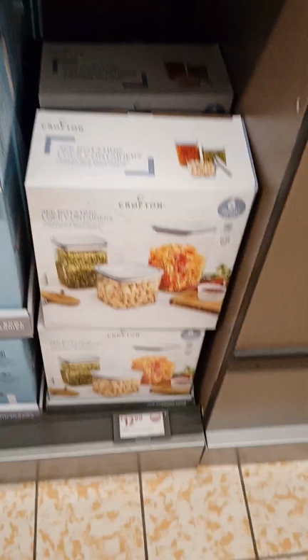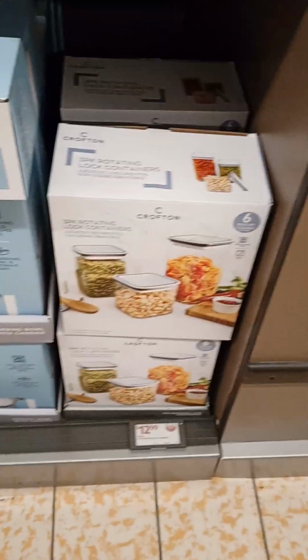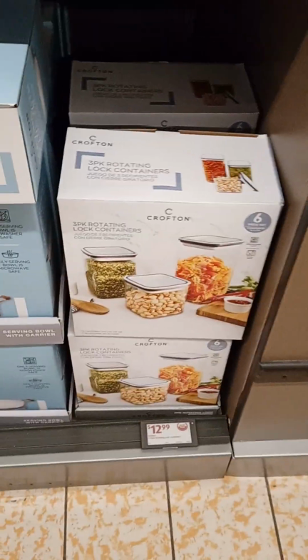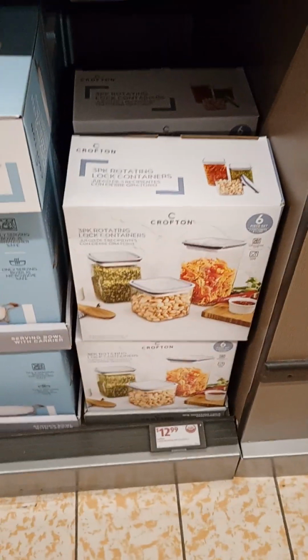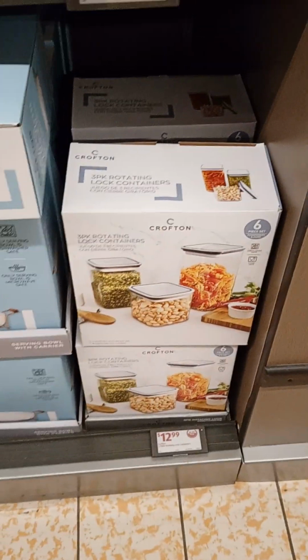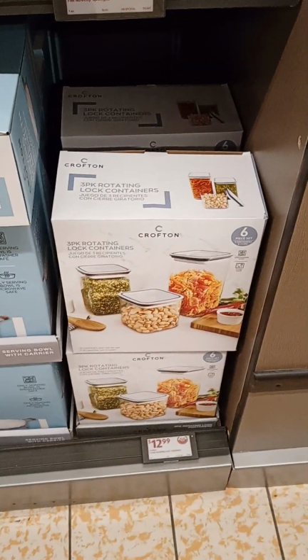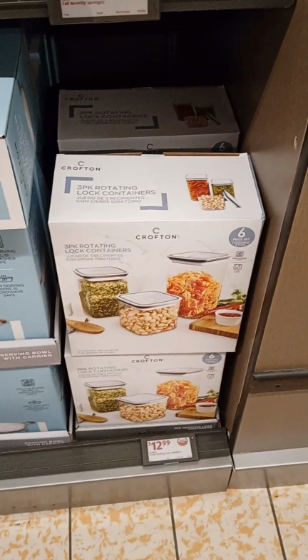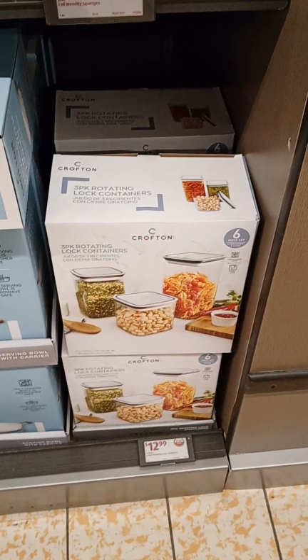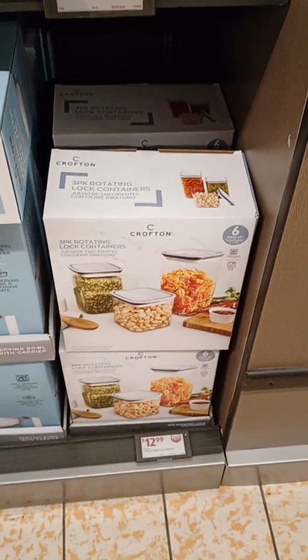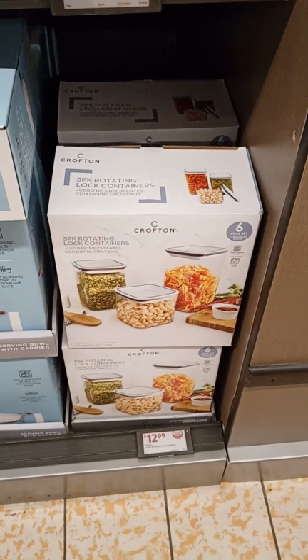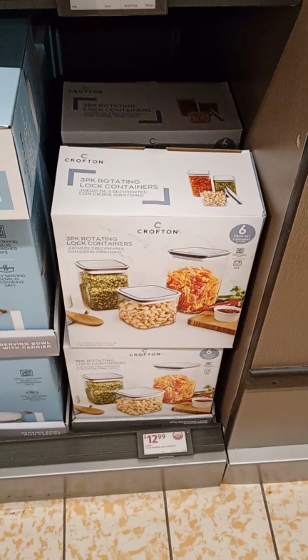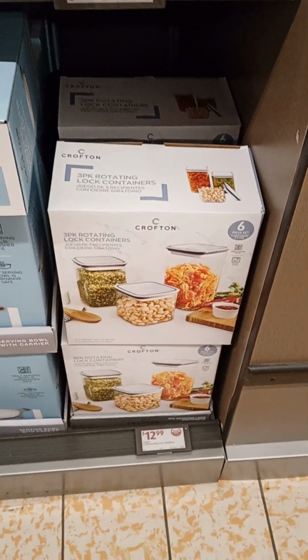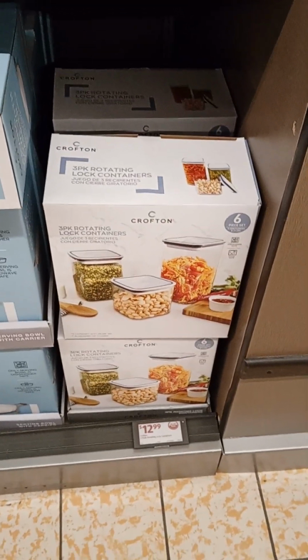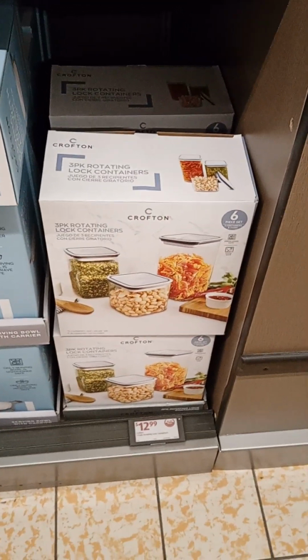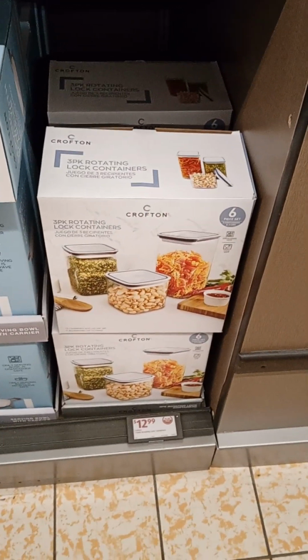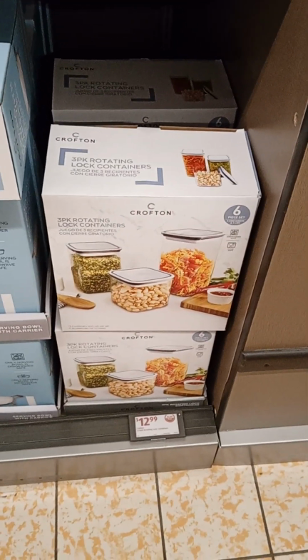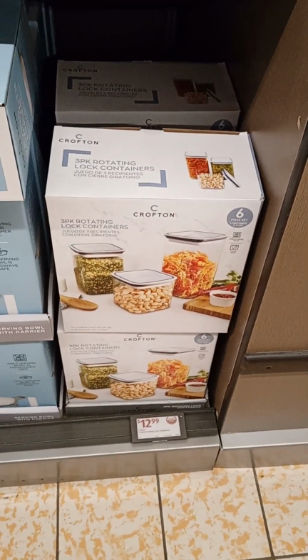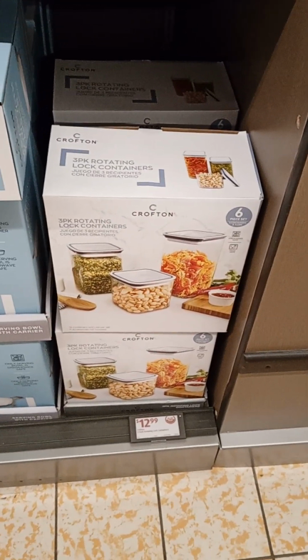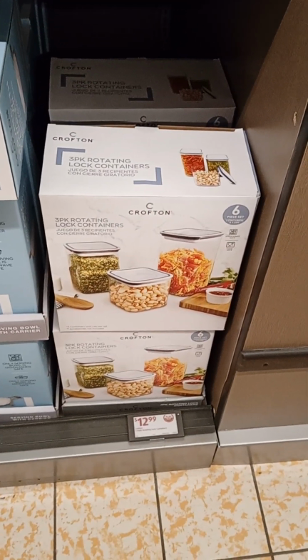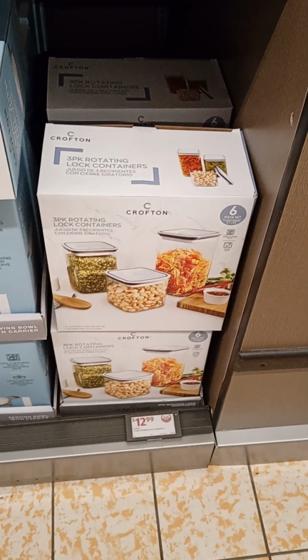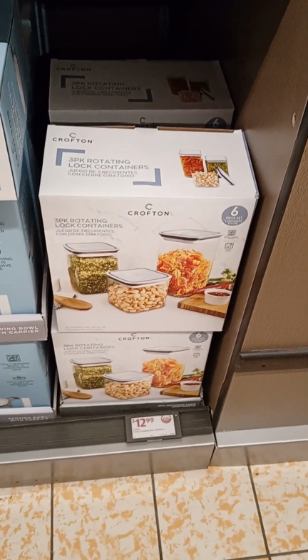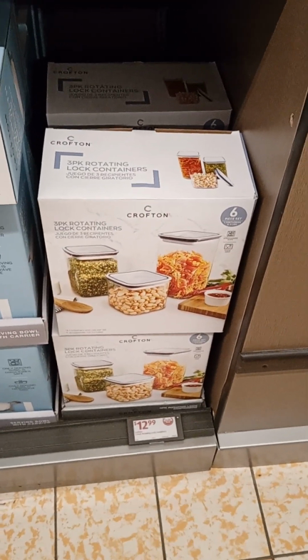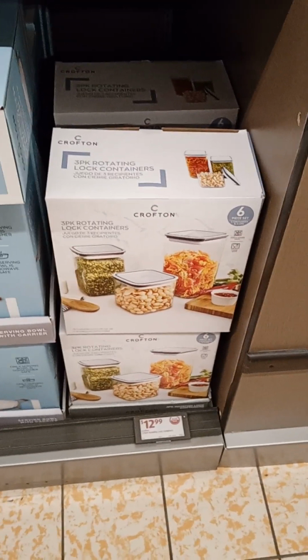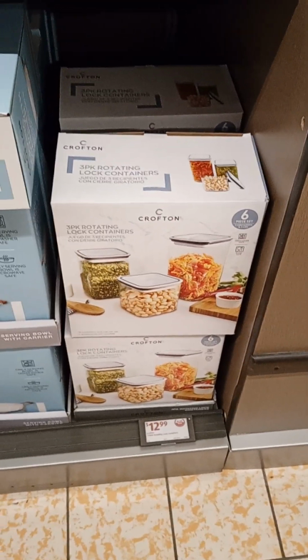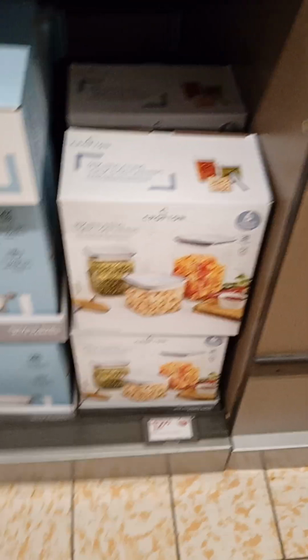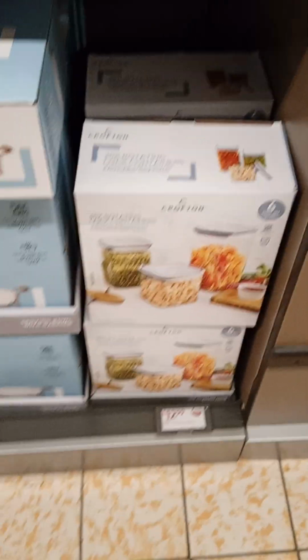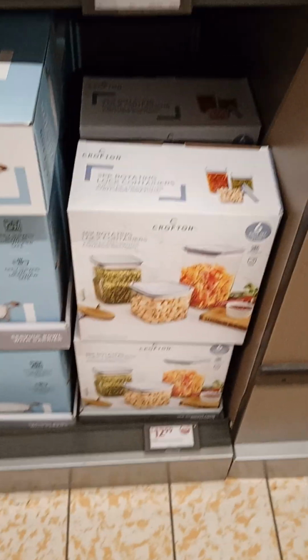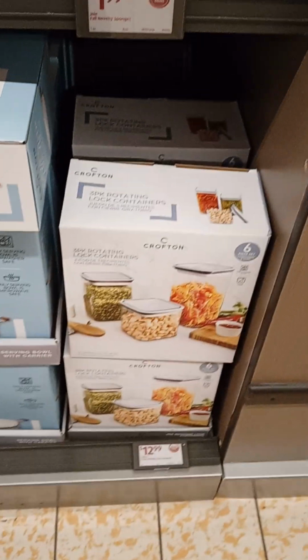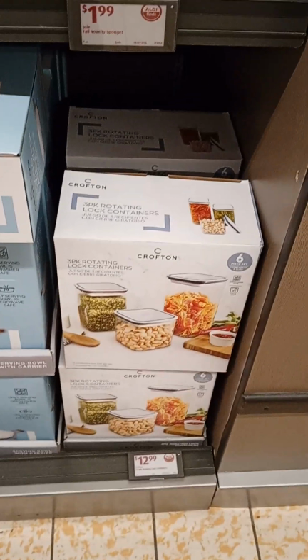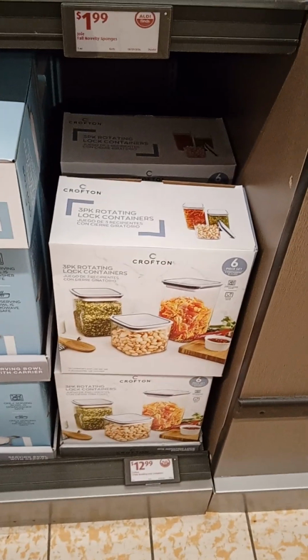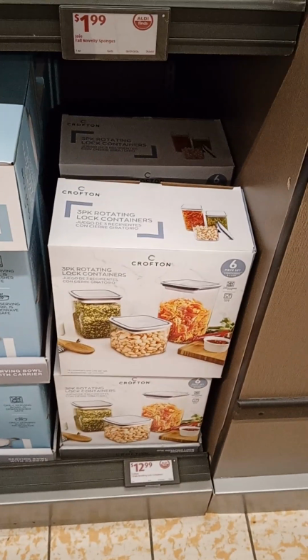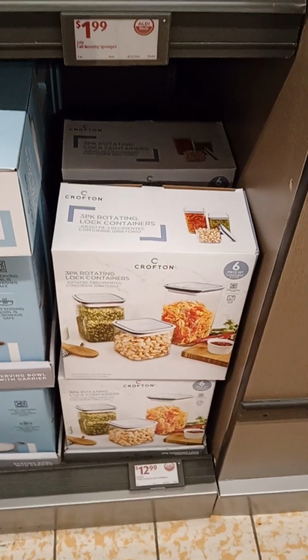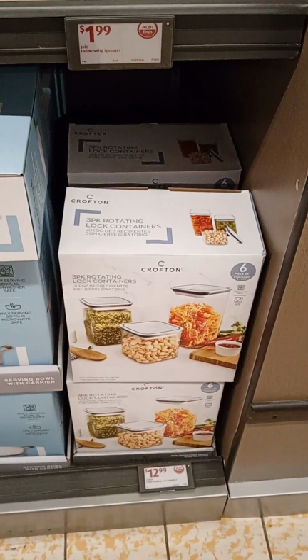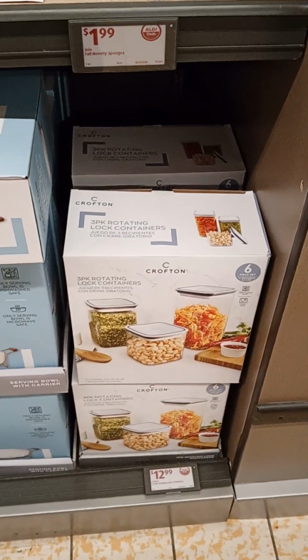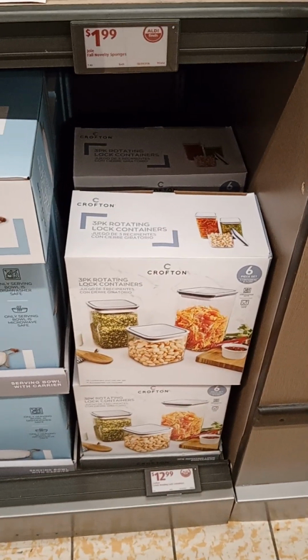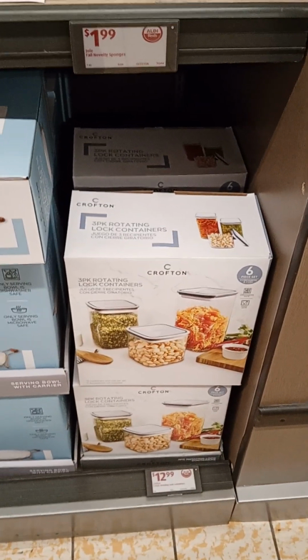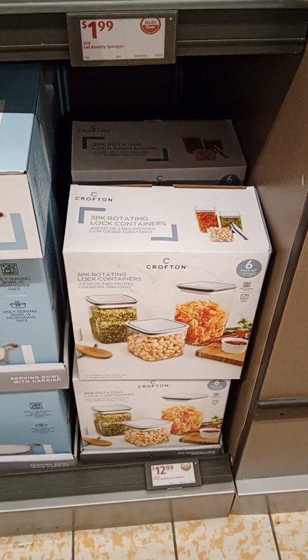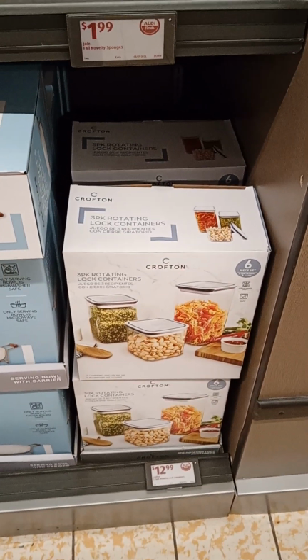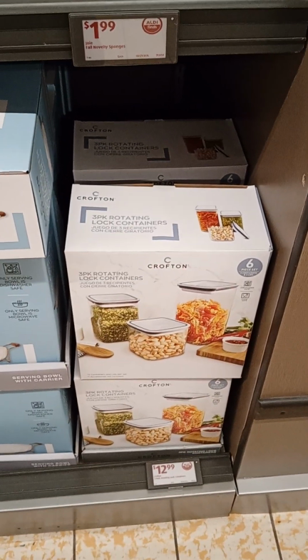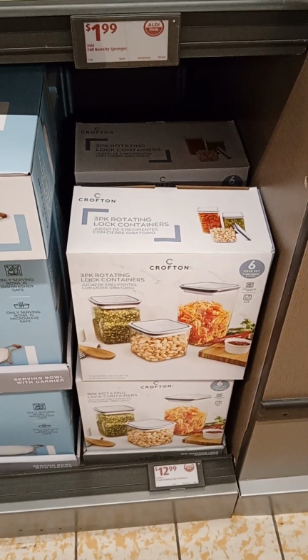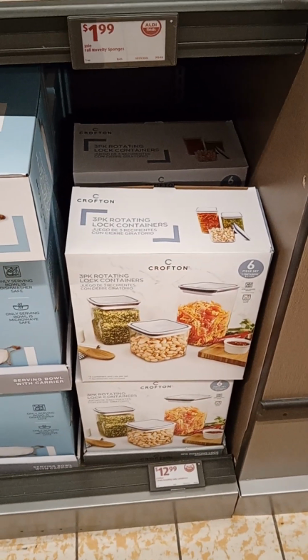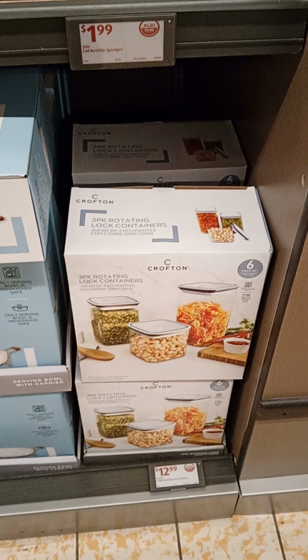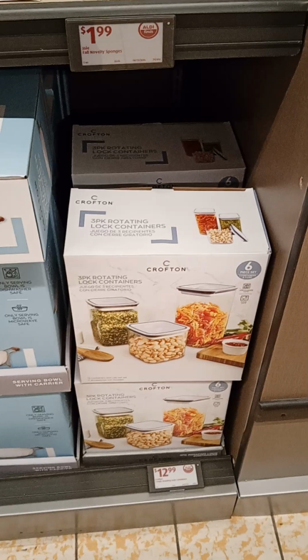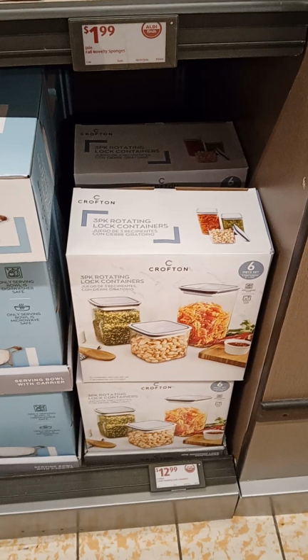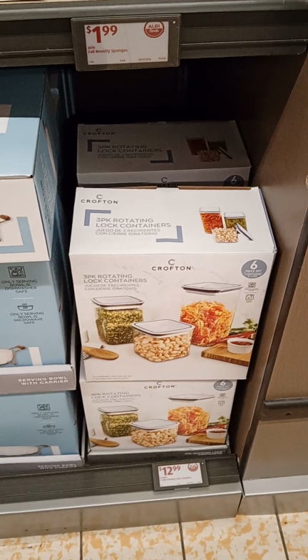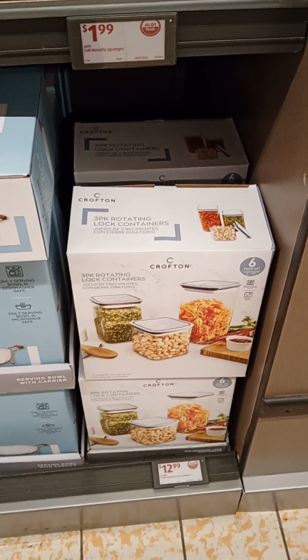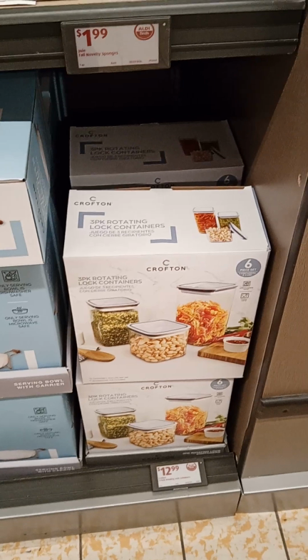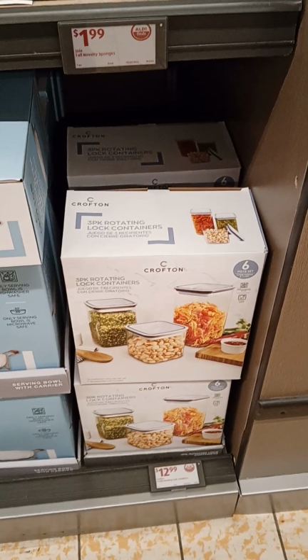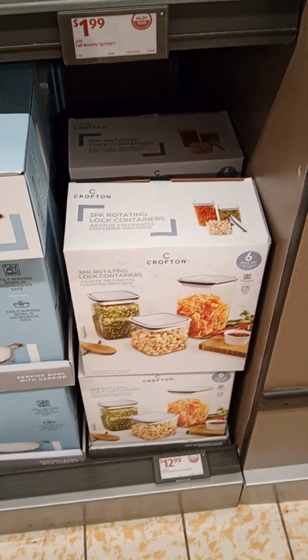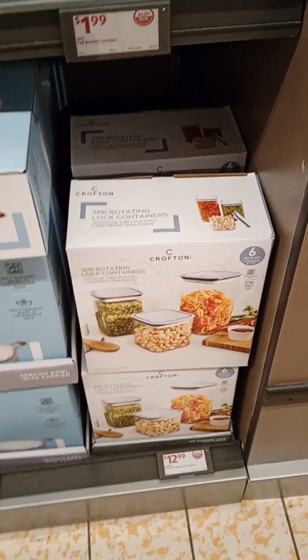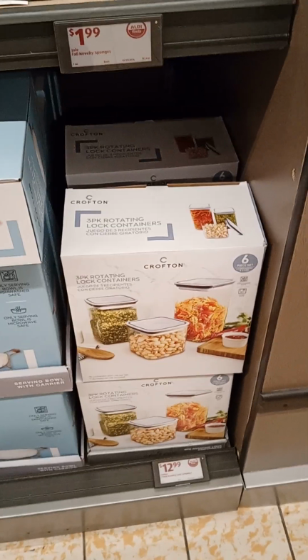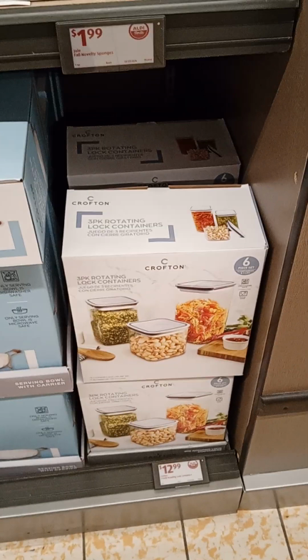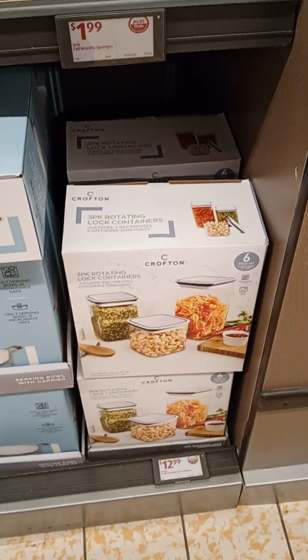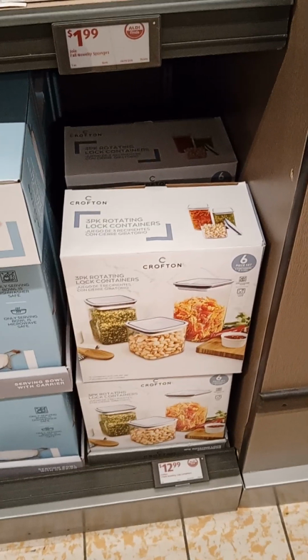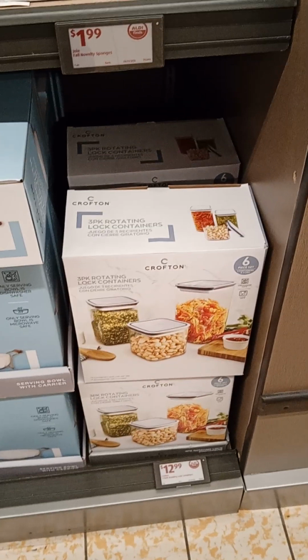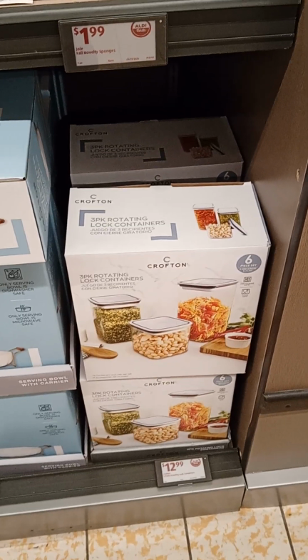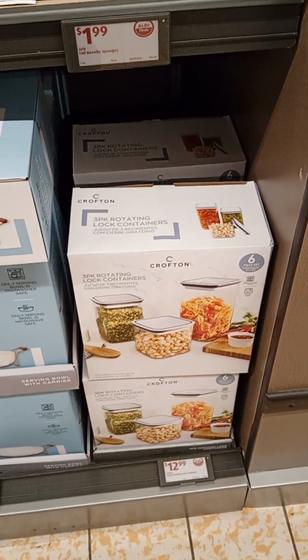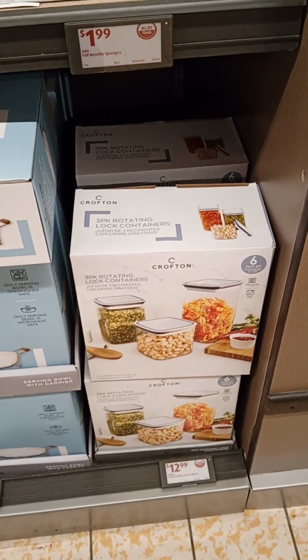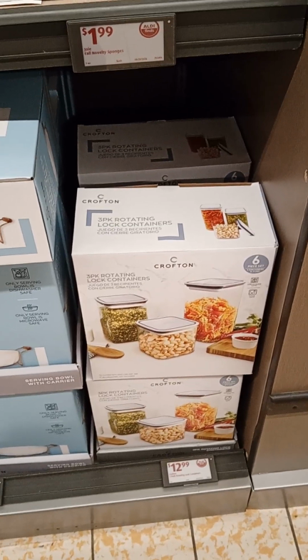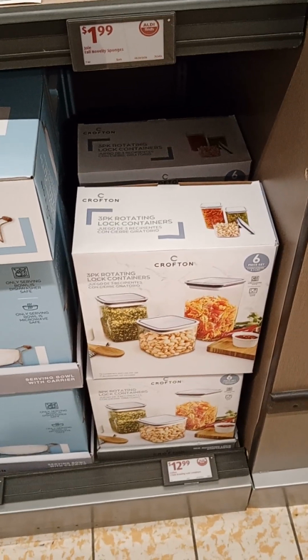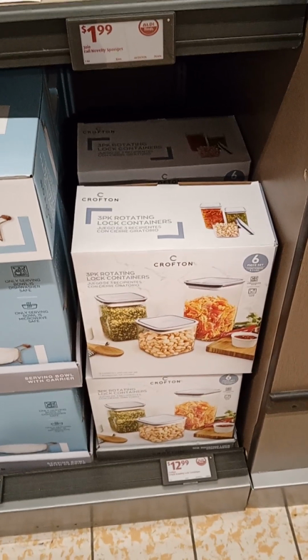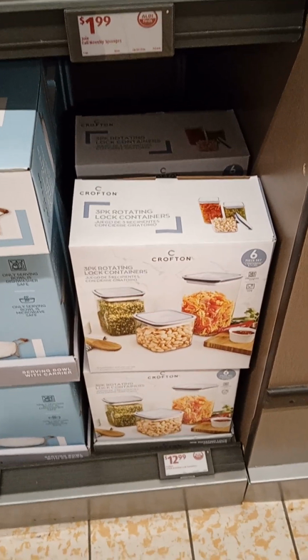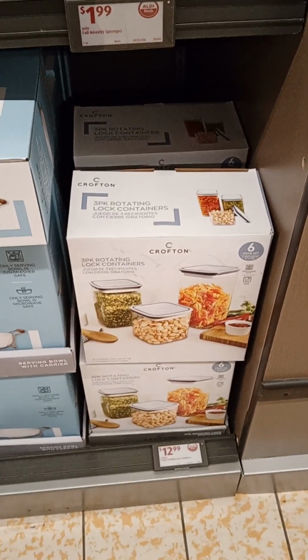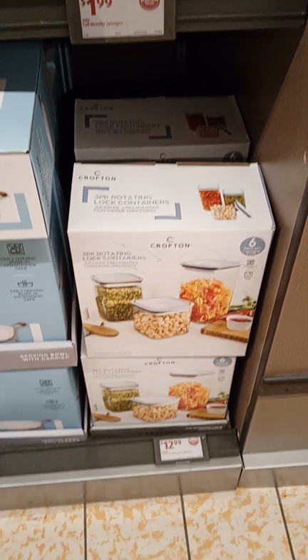So anyway, they're very stocked up. Stop by and see what's going on at your local Aldi's. Thank you.